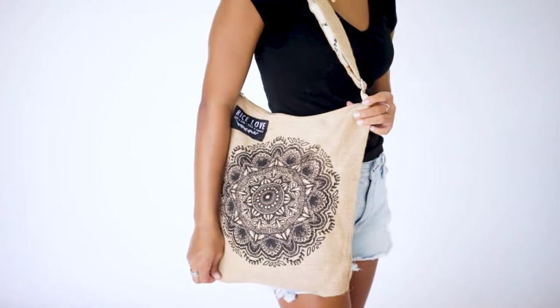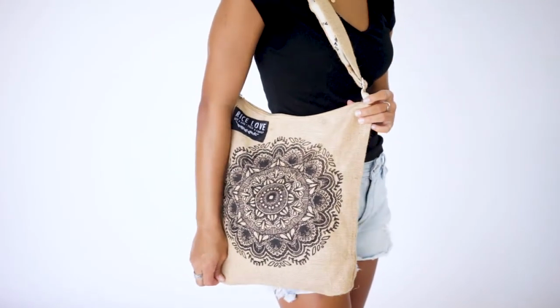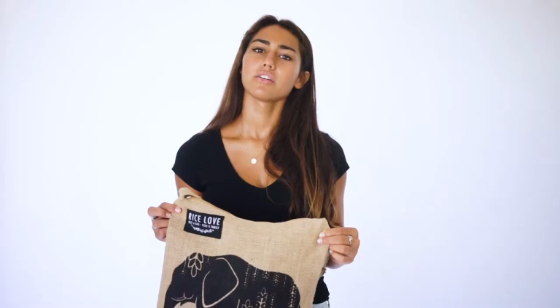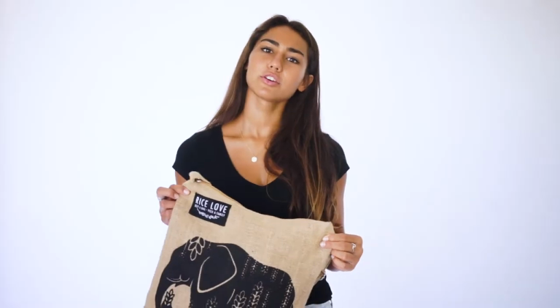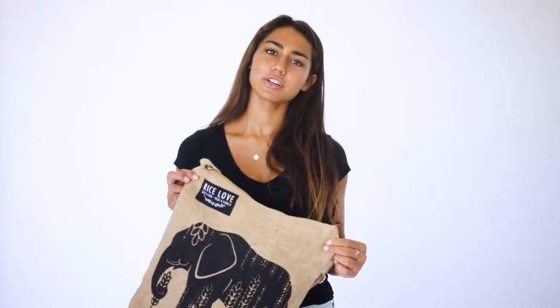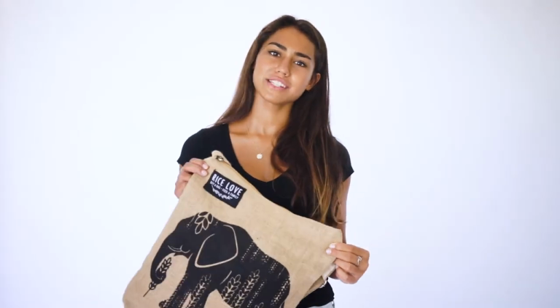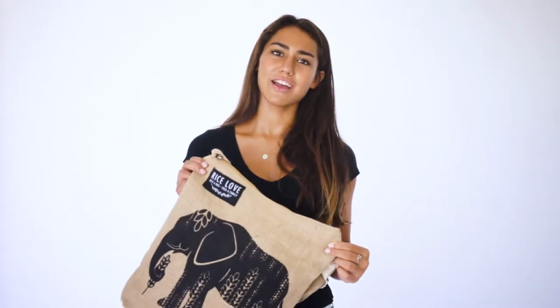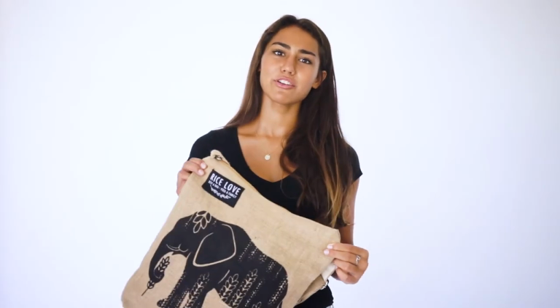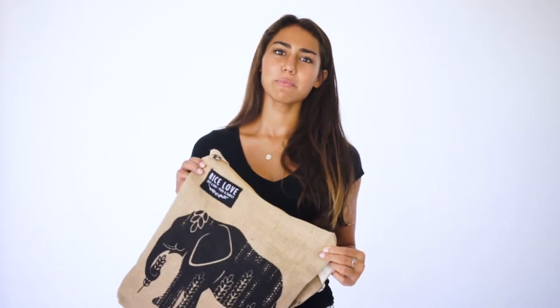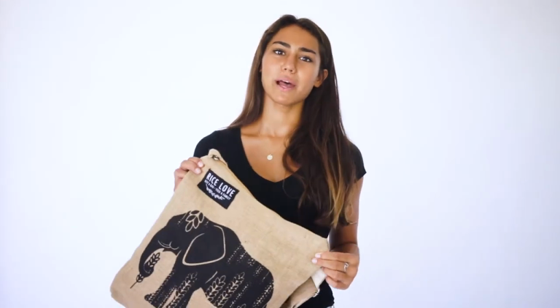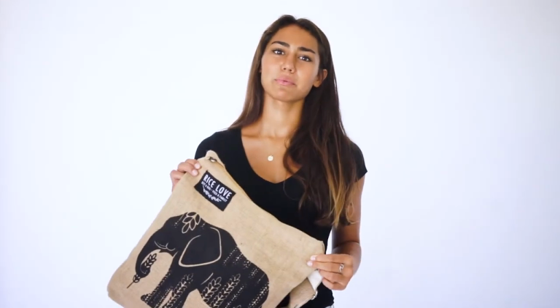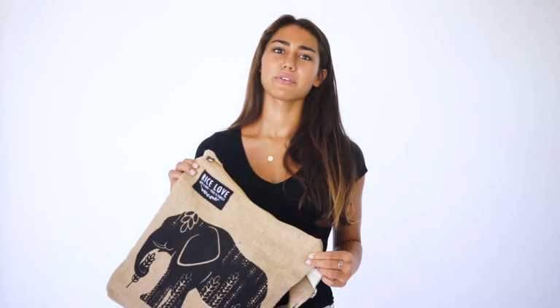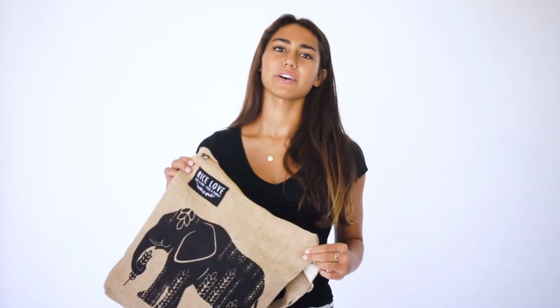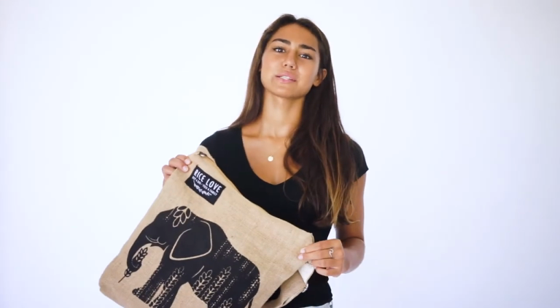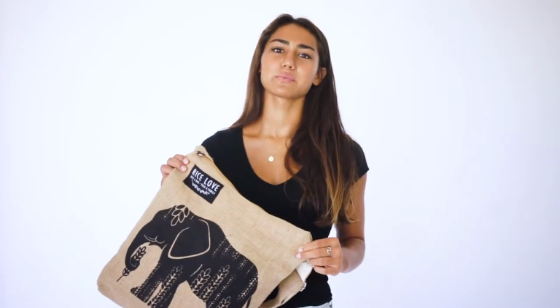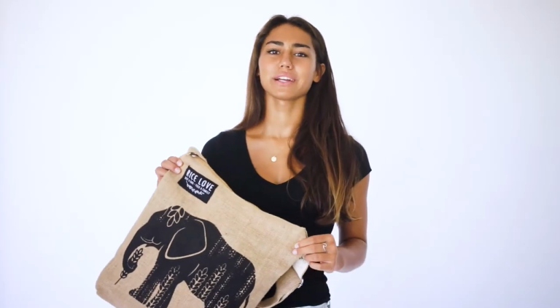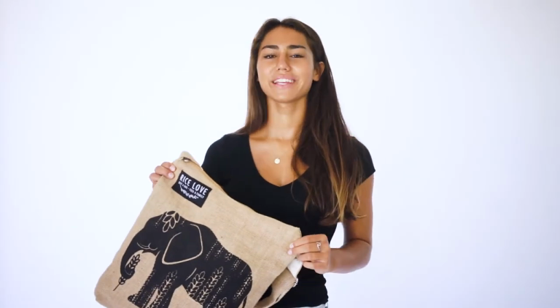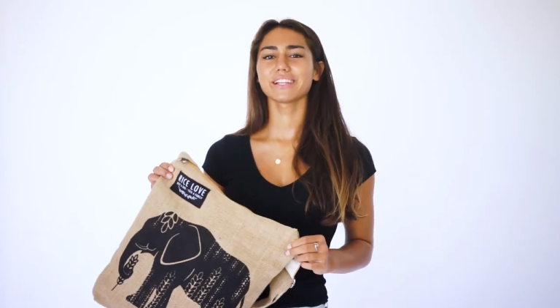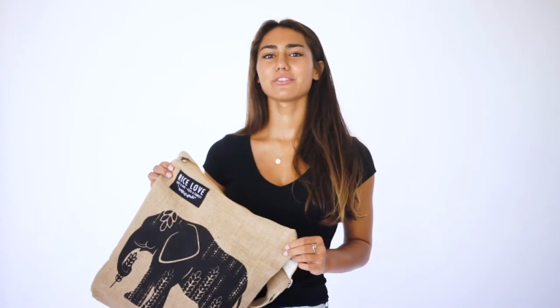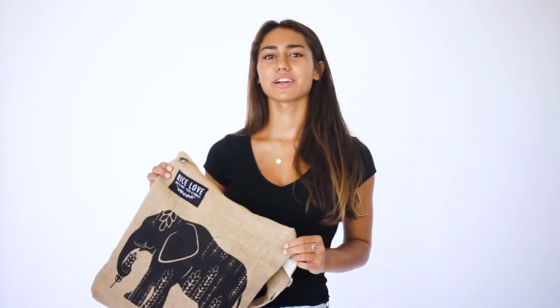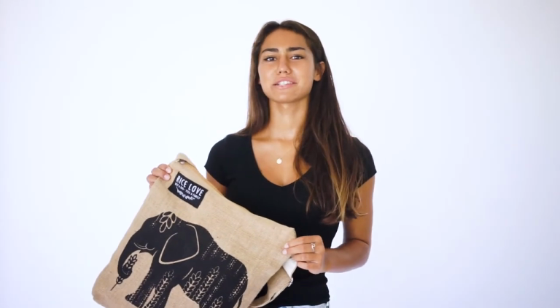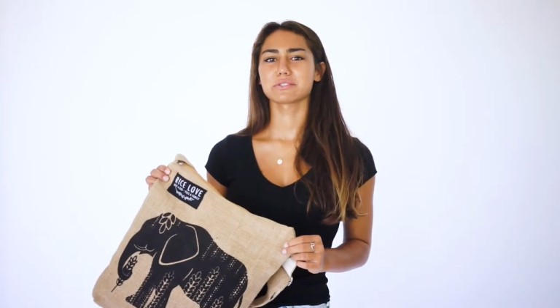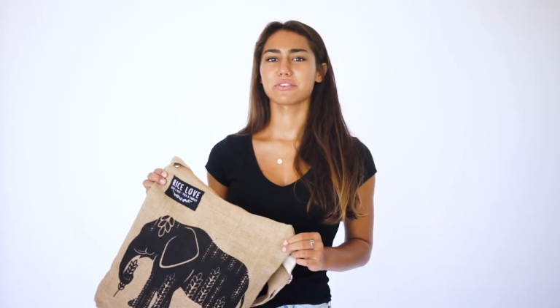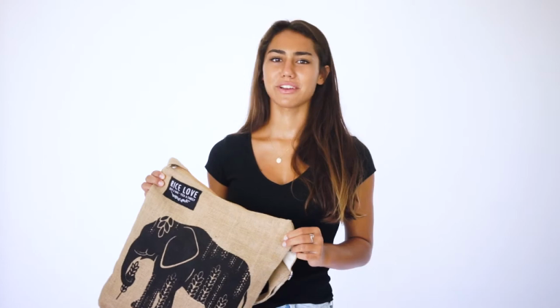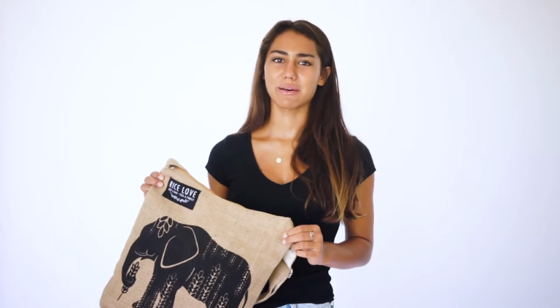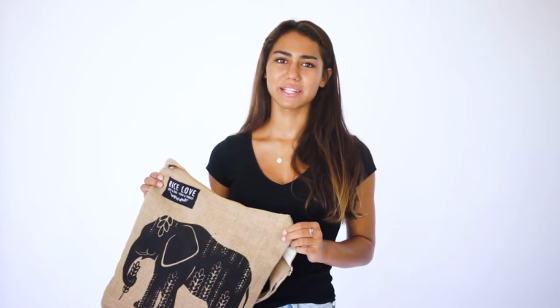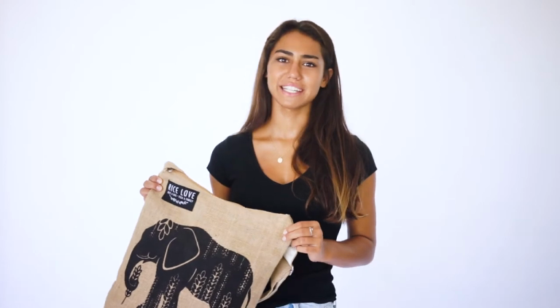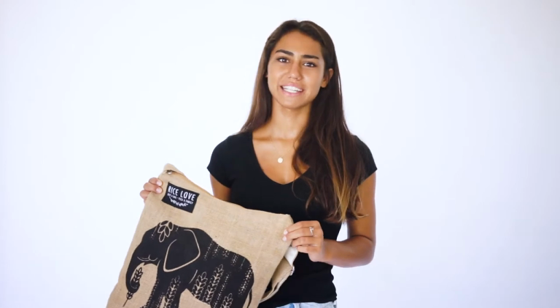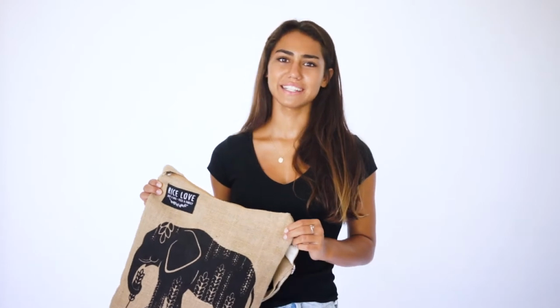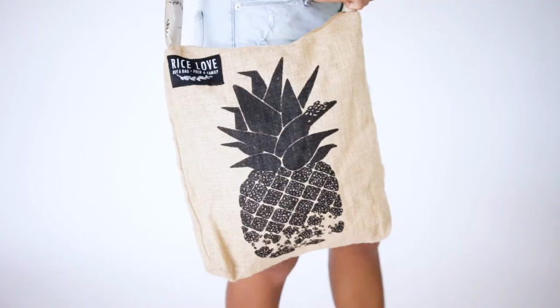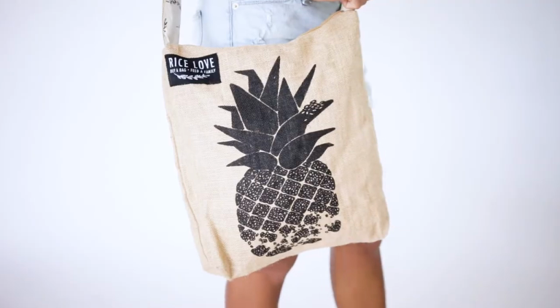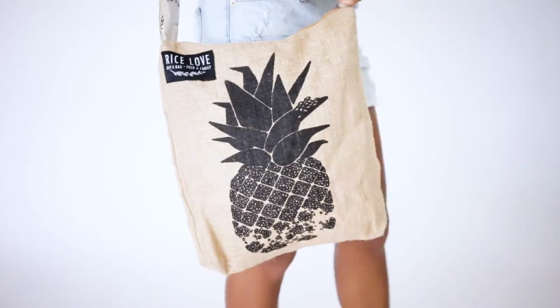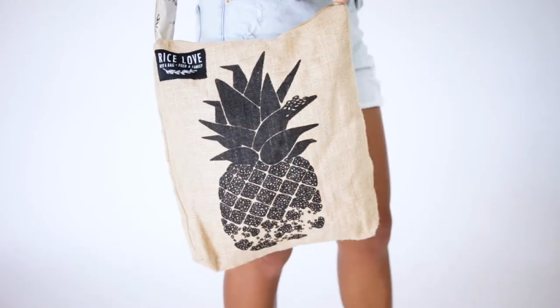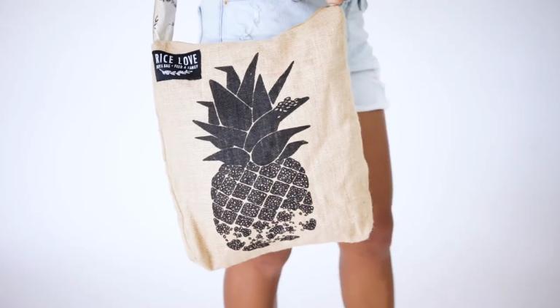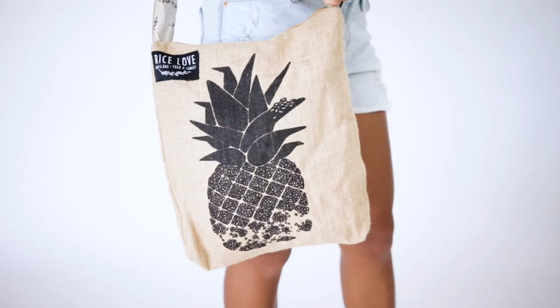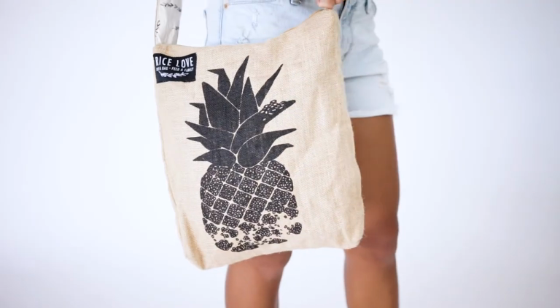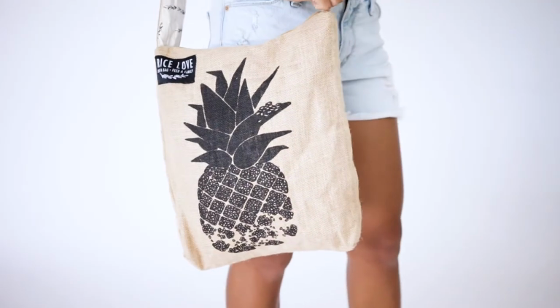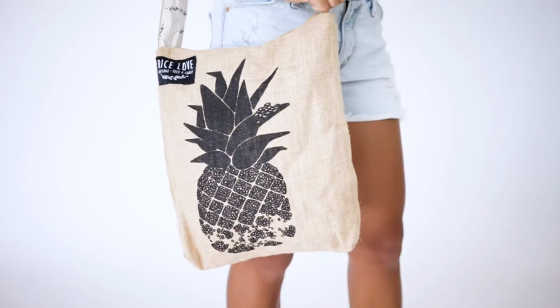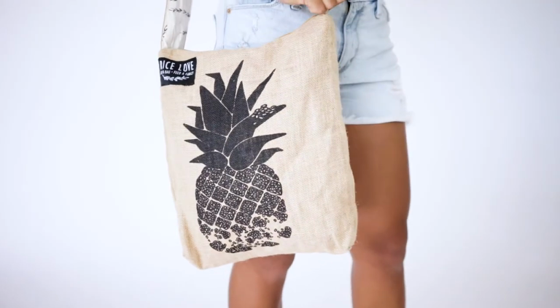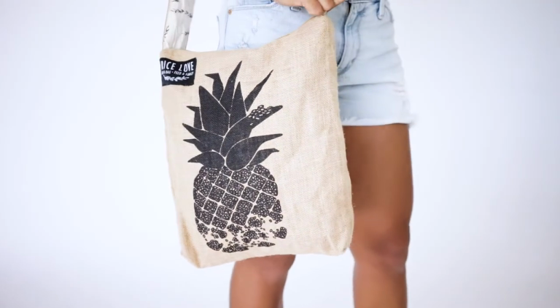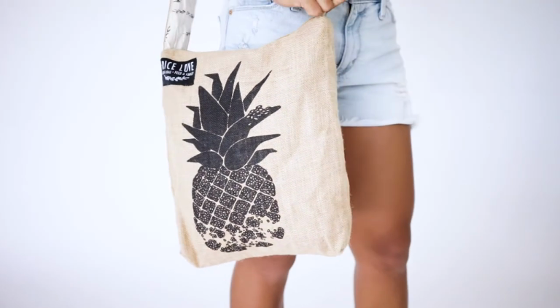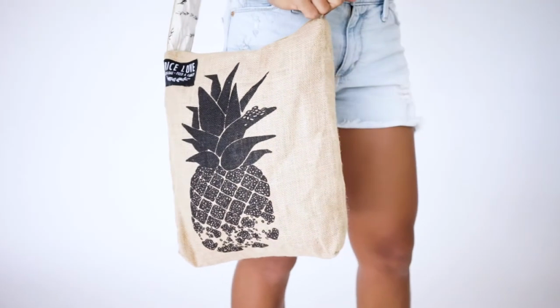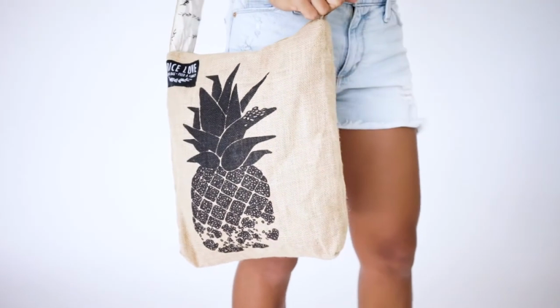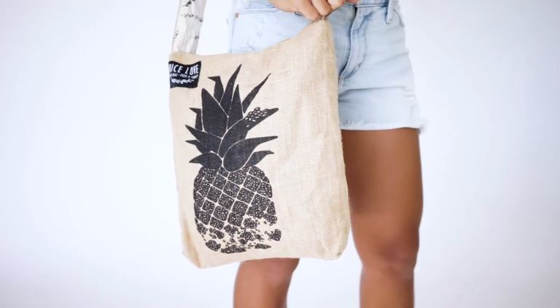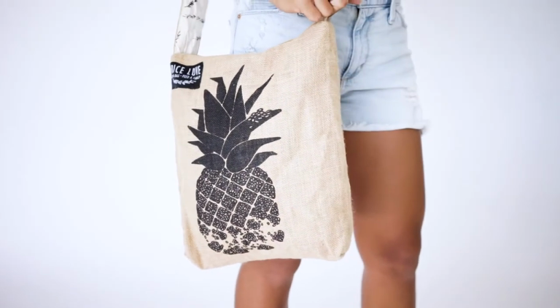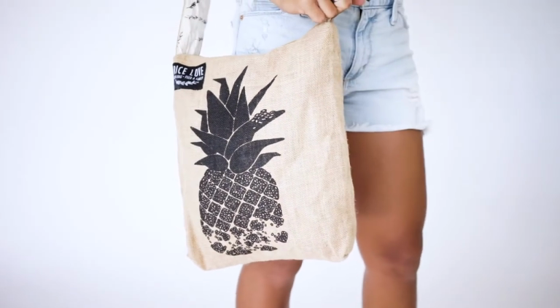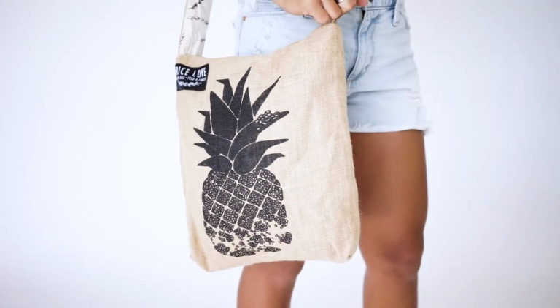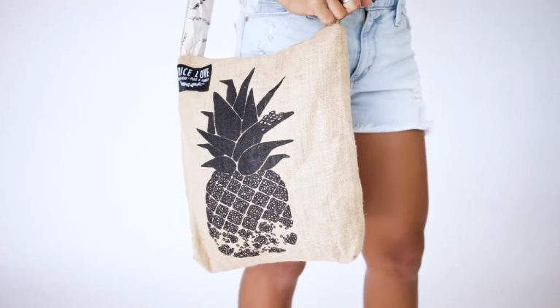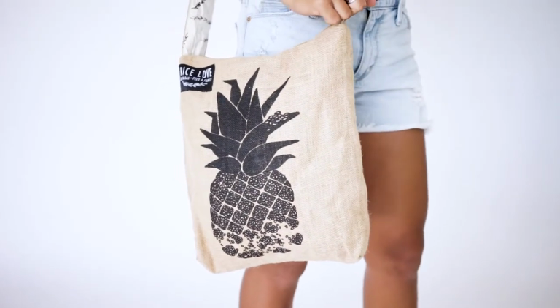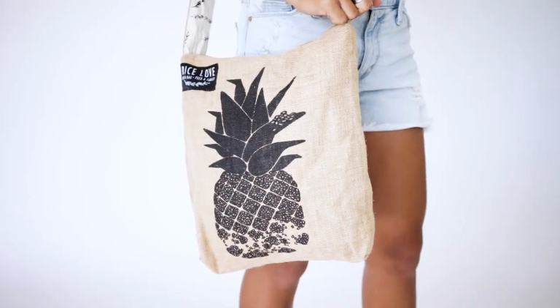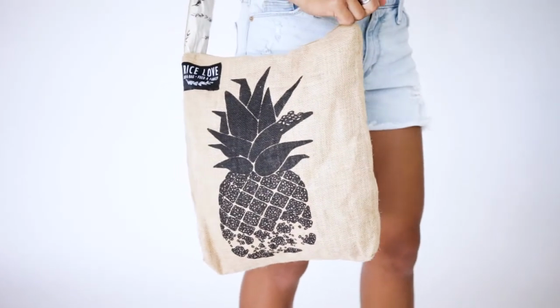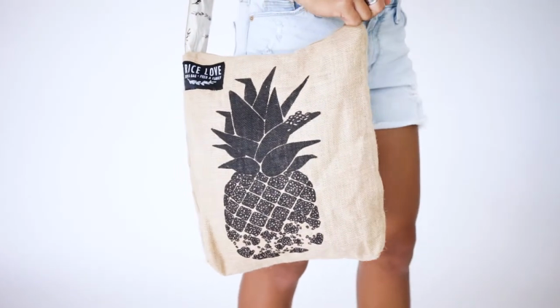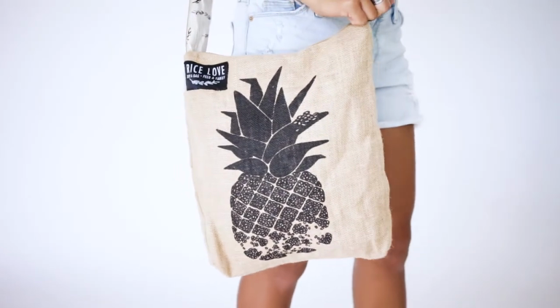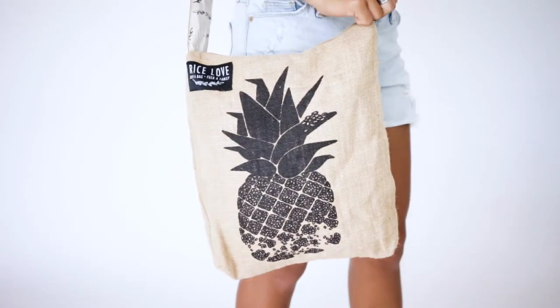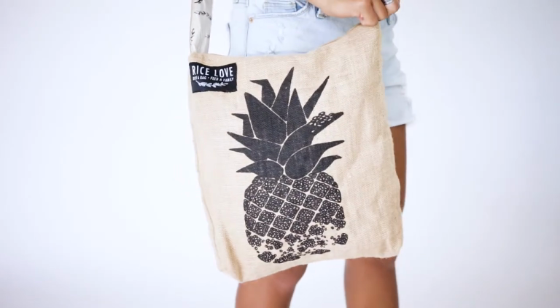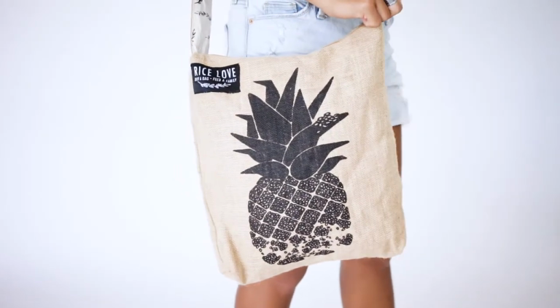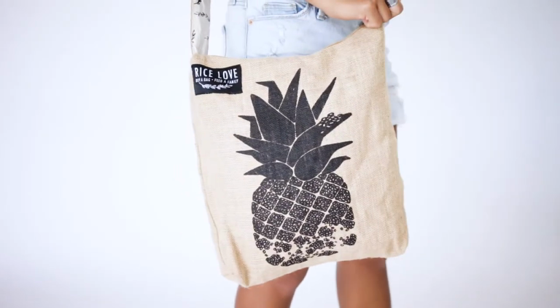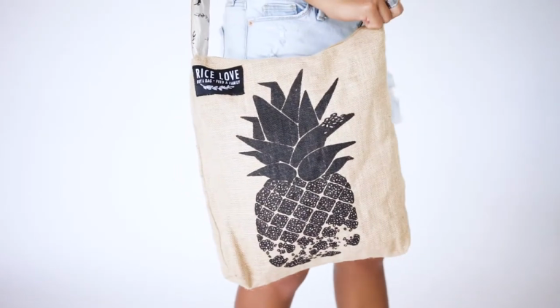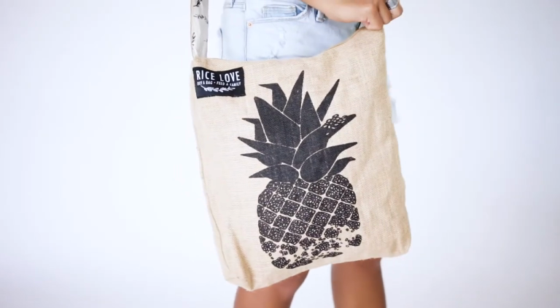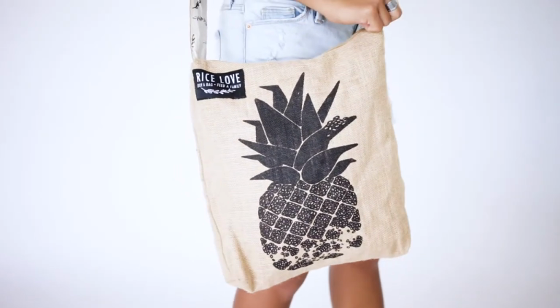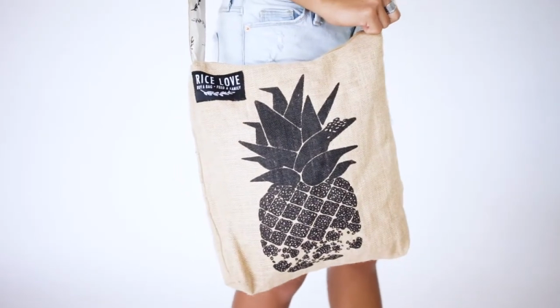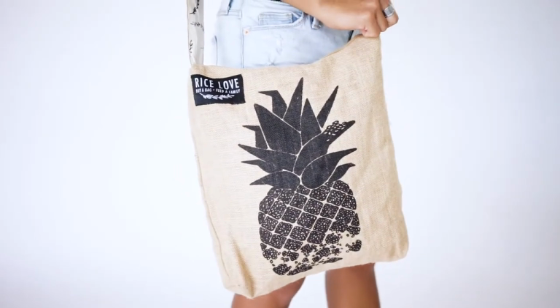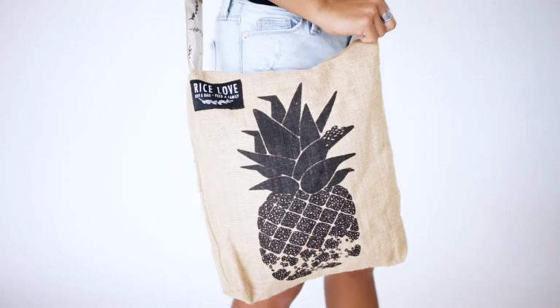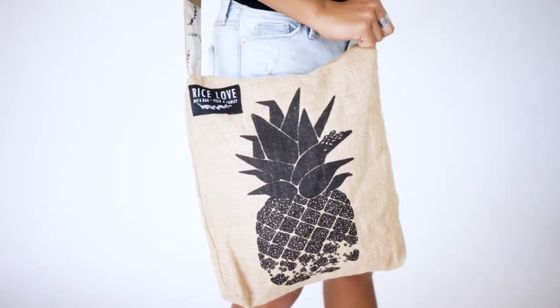Of course, every bag provides one kilo of rice to a family in need. The pineapple print provides rice to those in need in Hawaii through the Hawaii Food Bank.